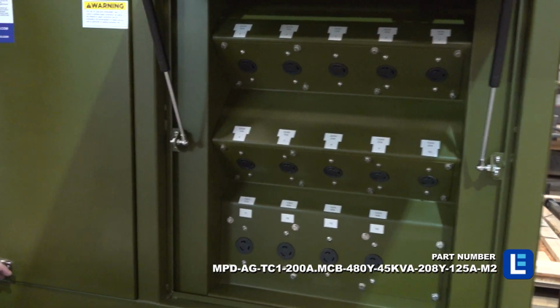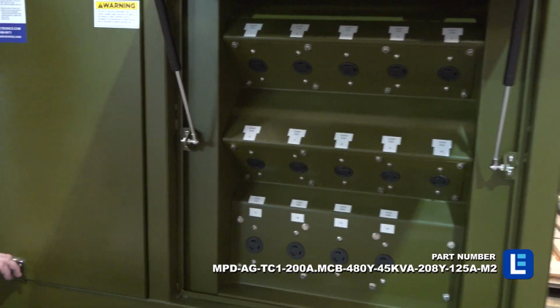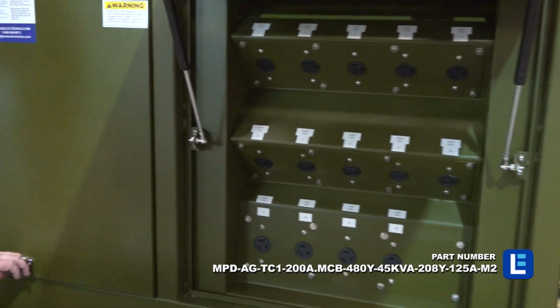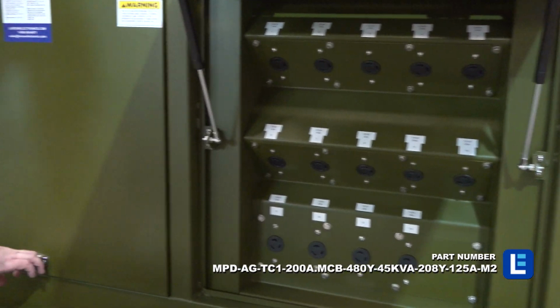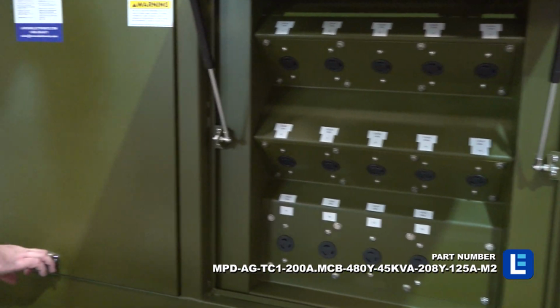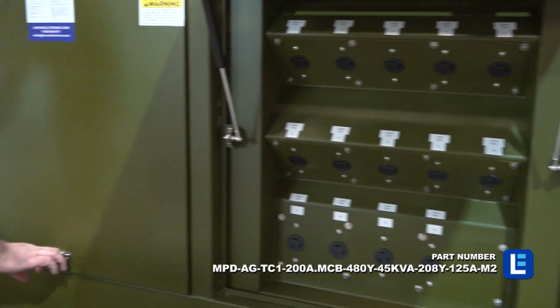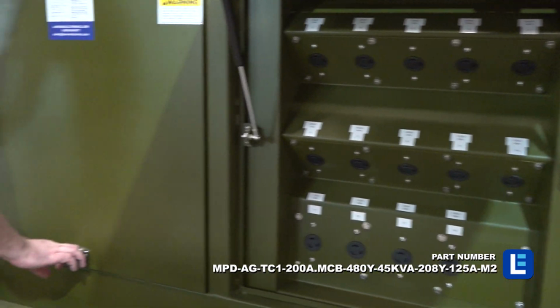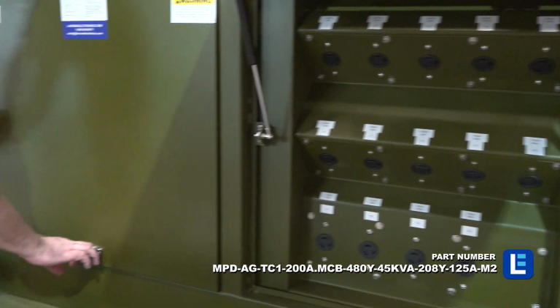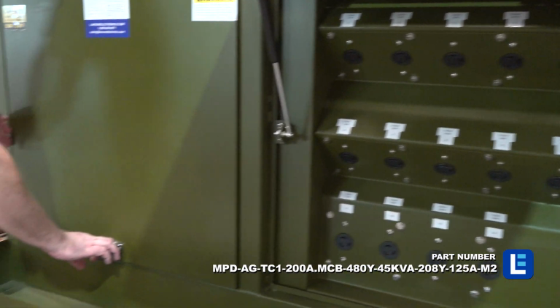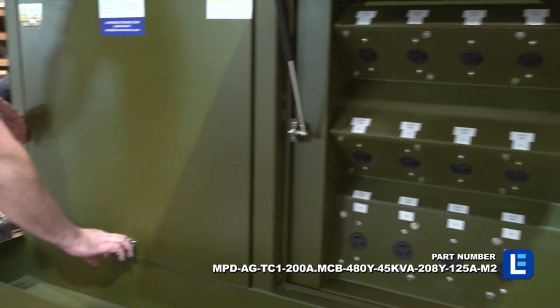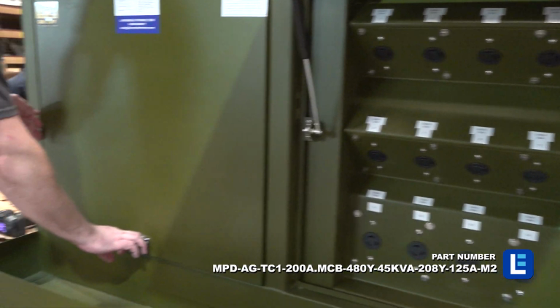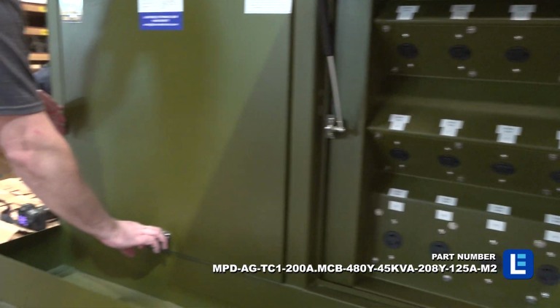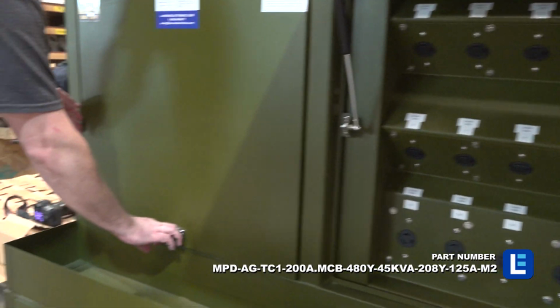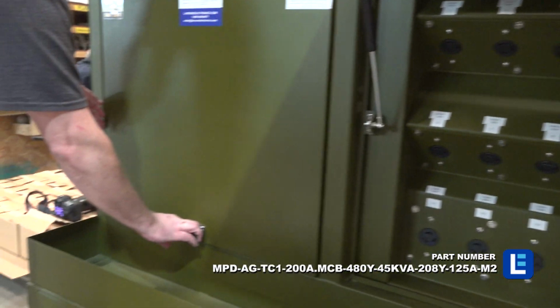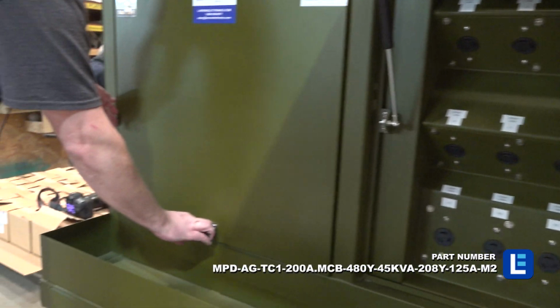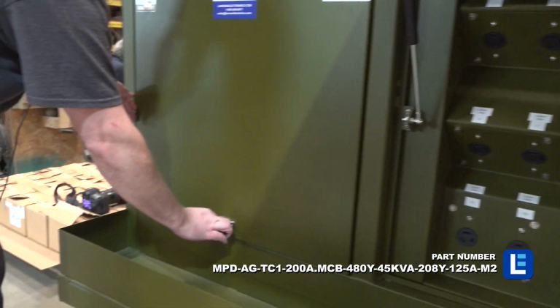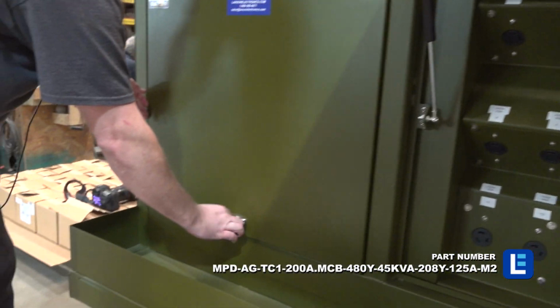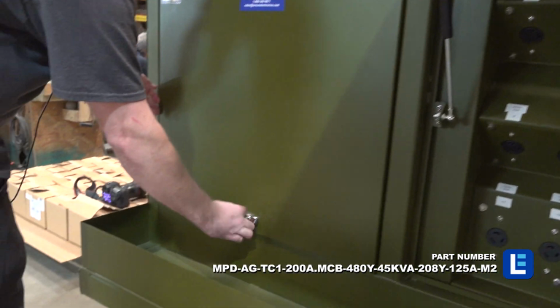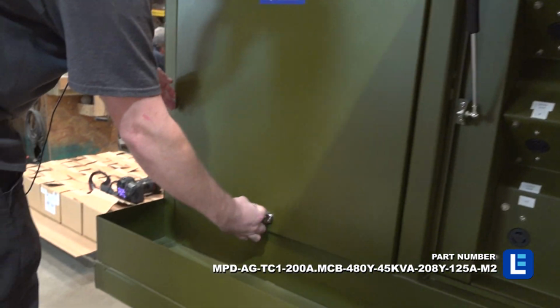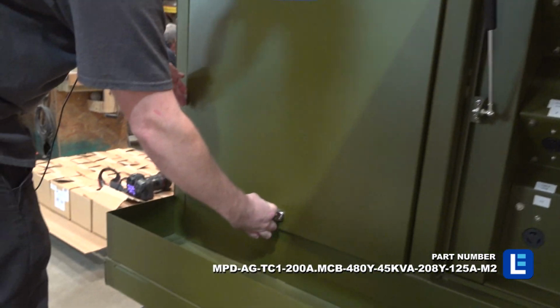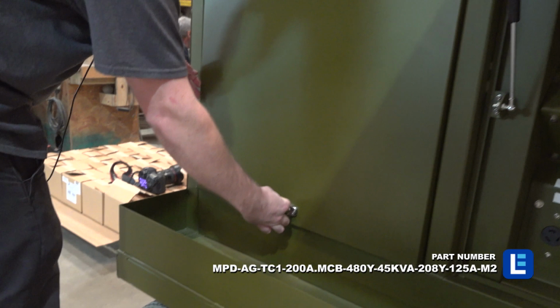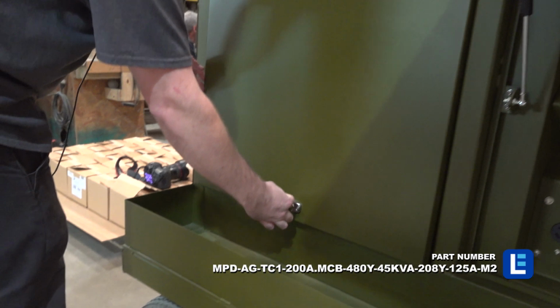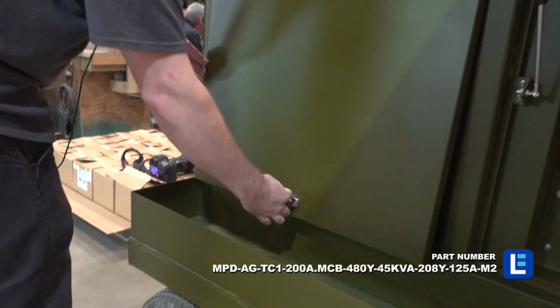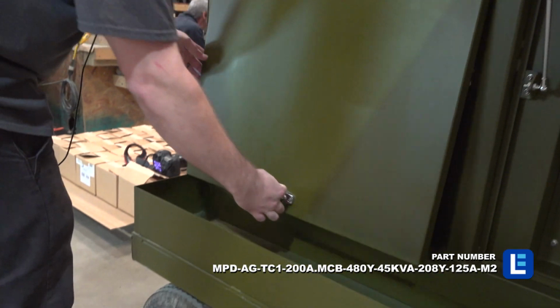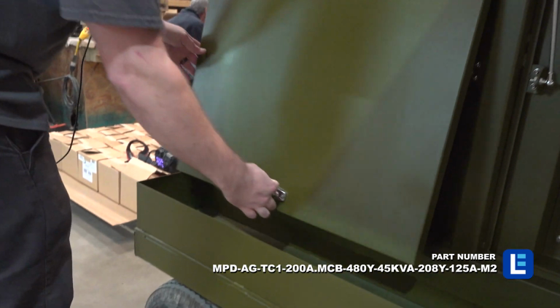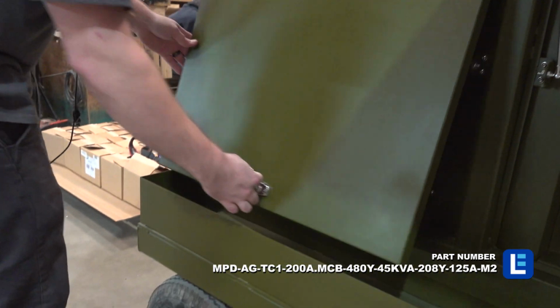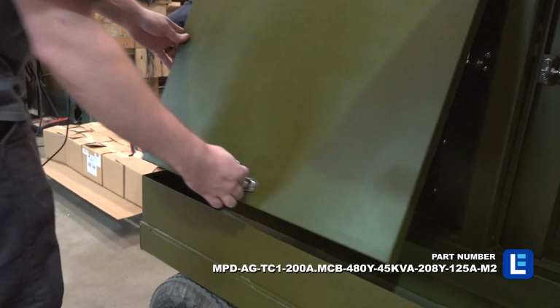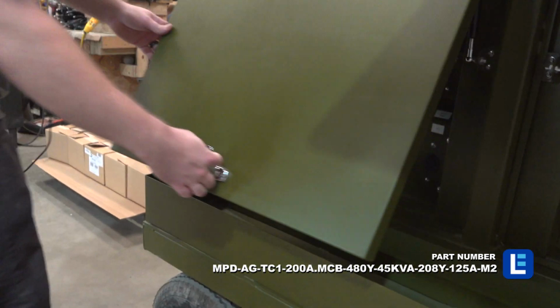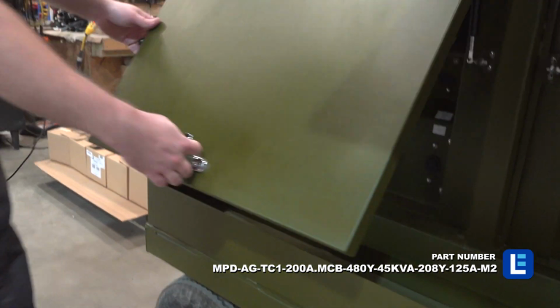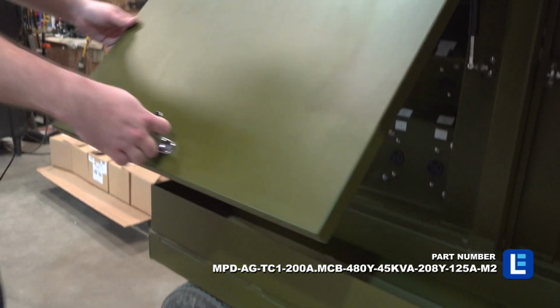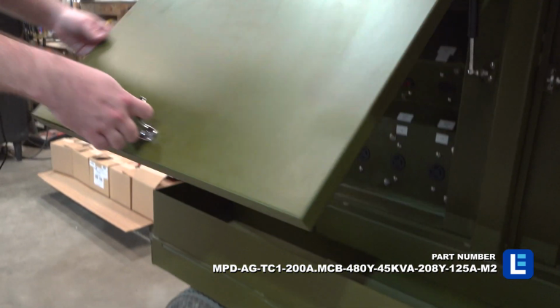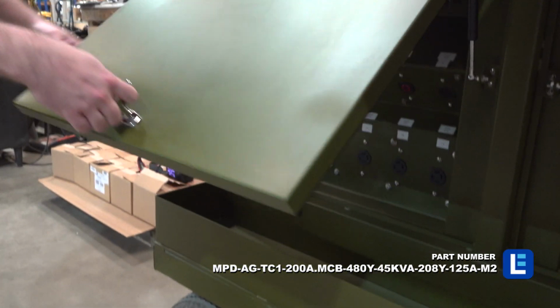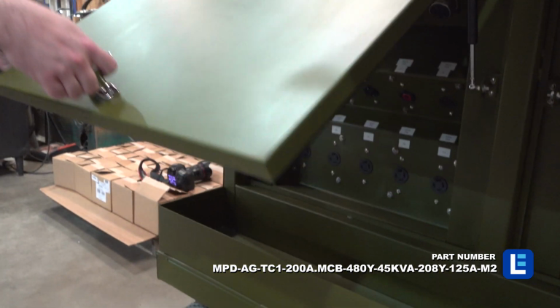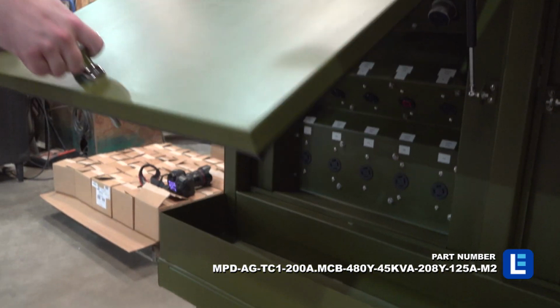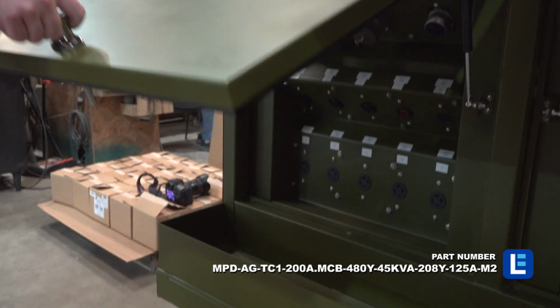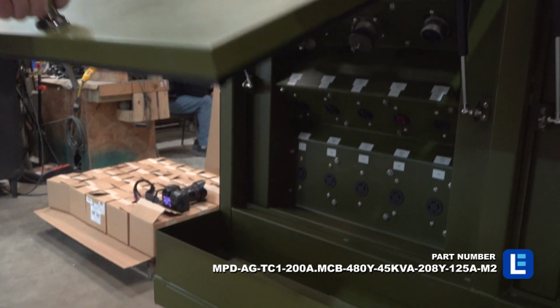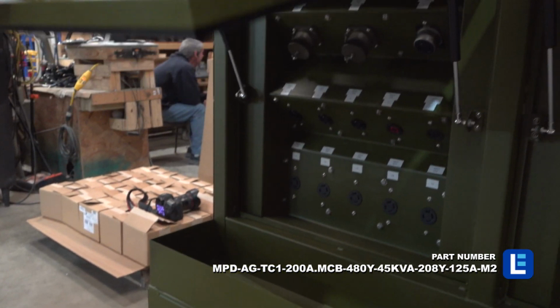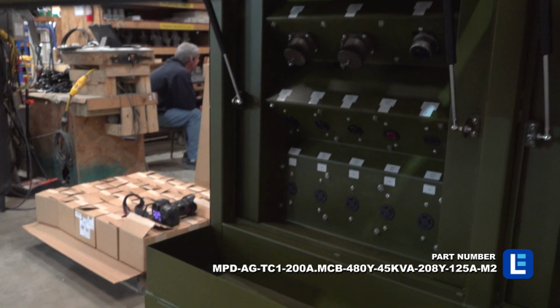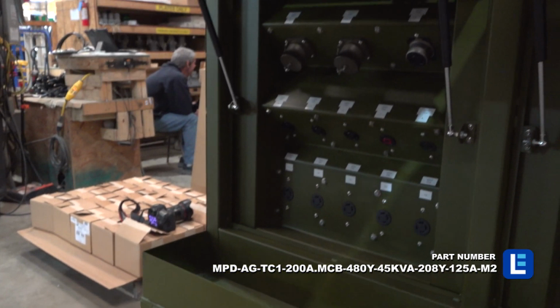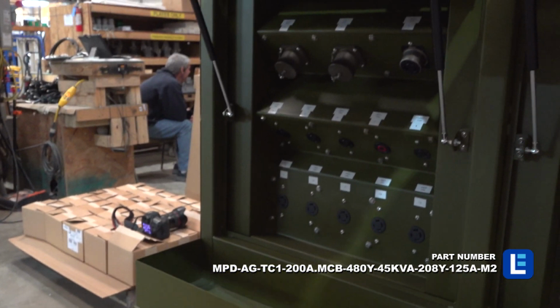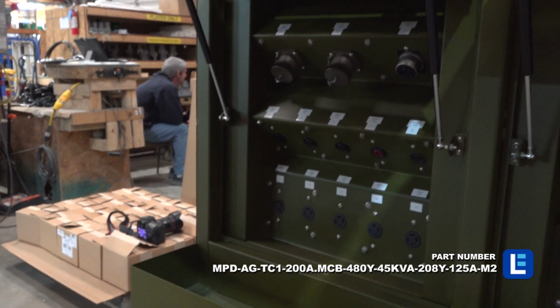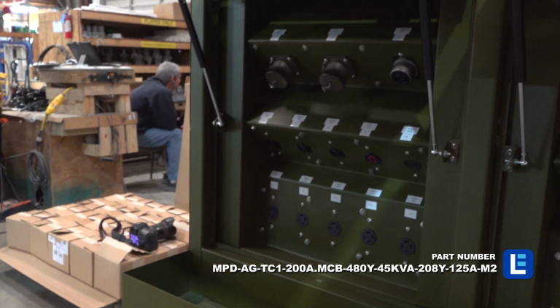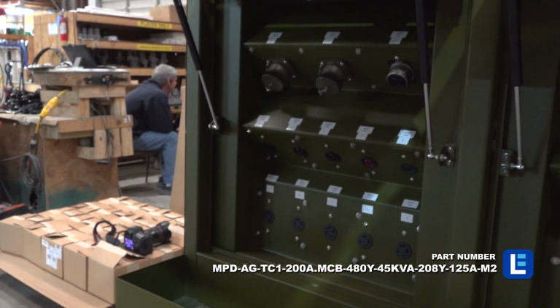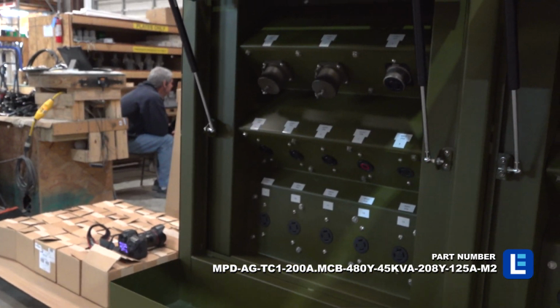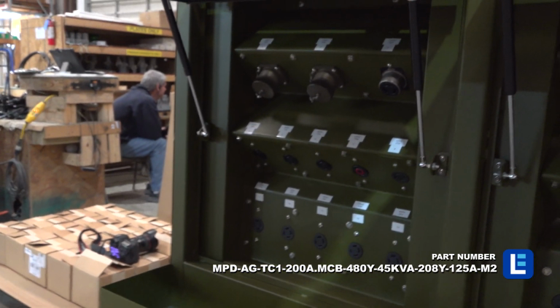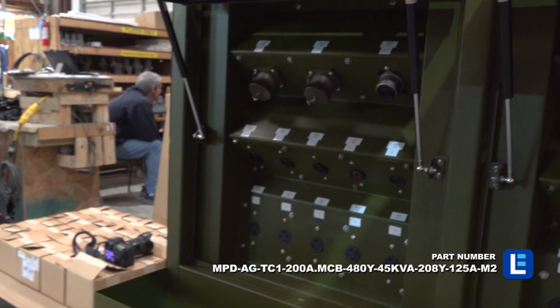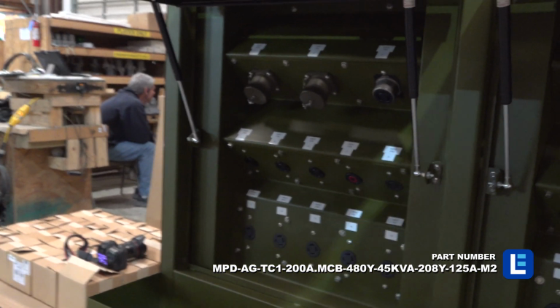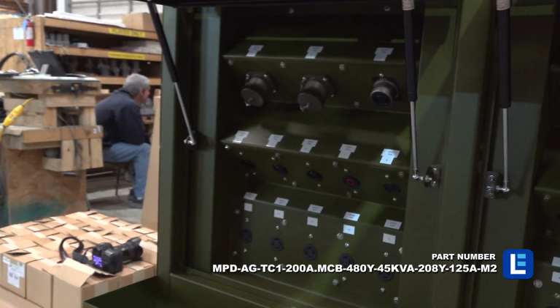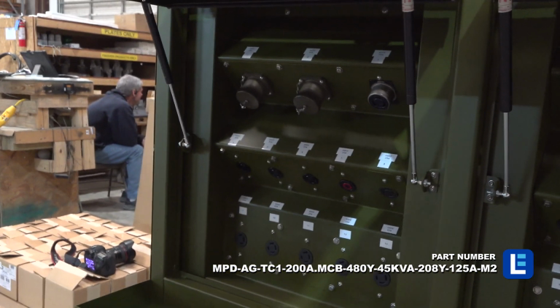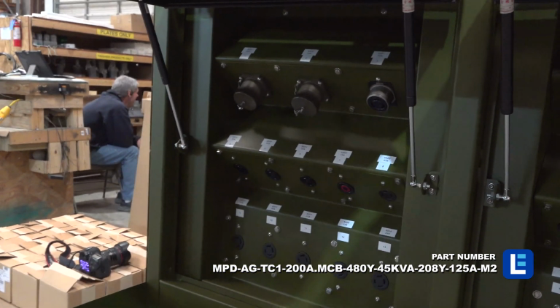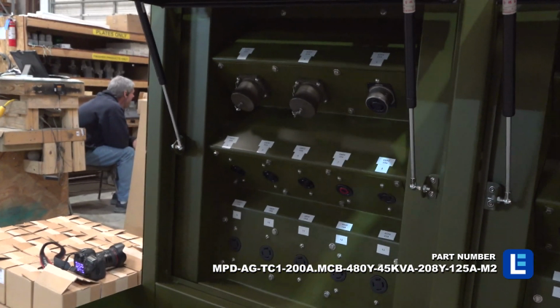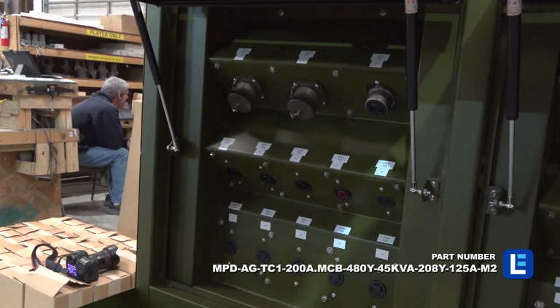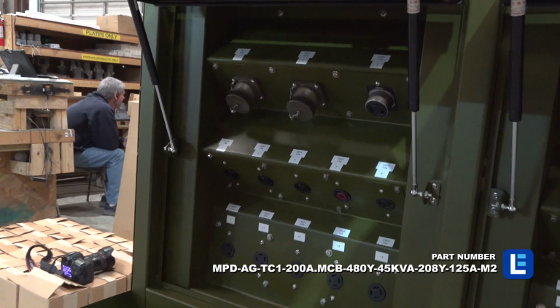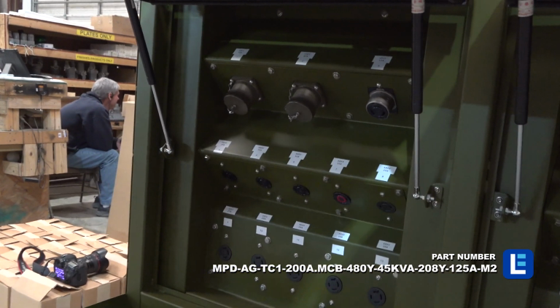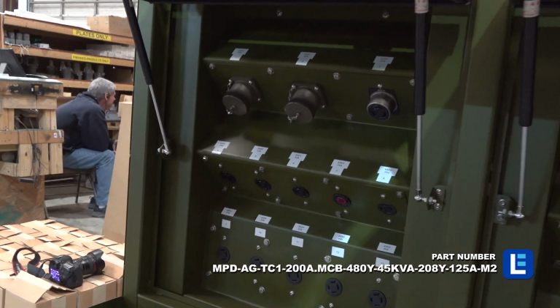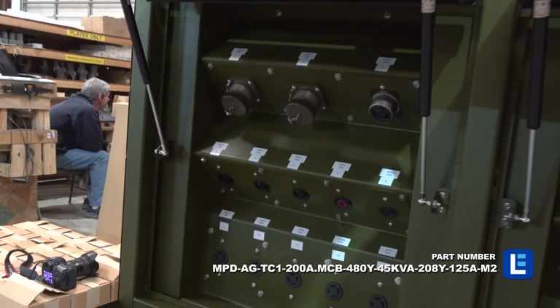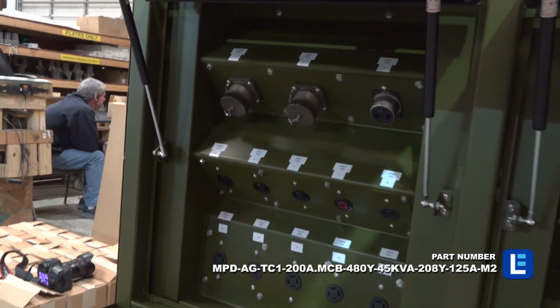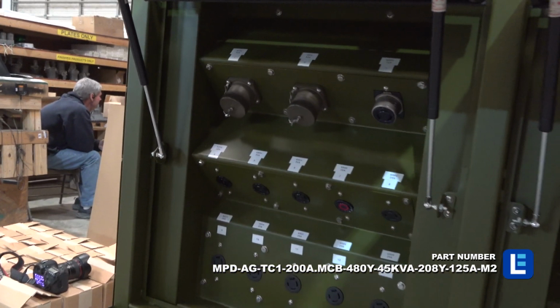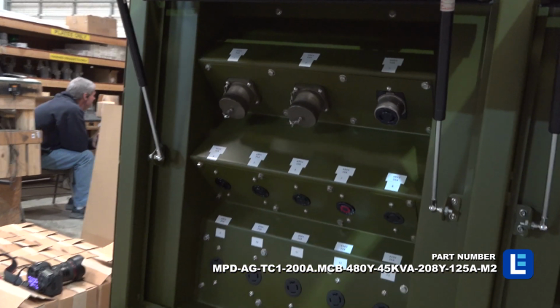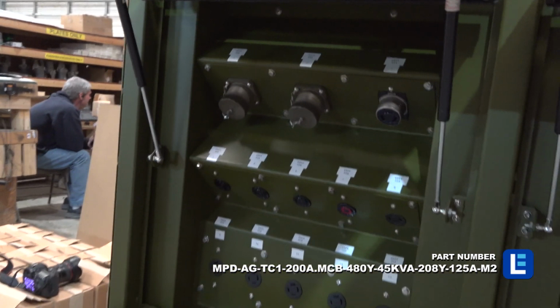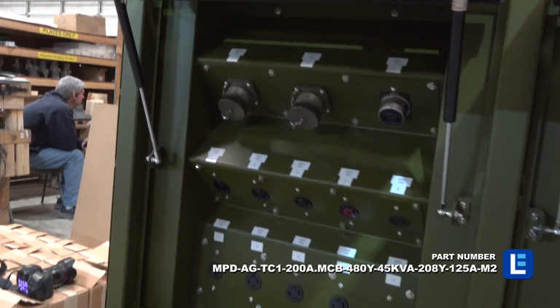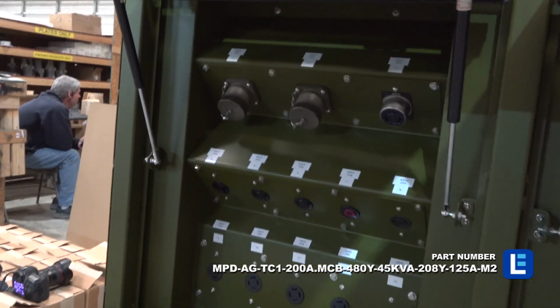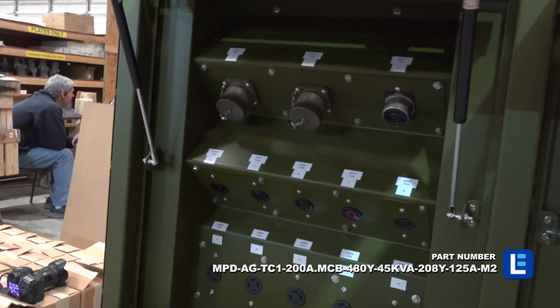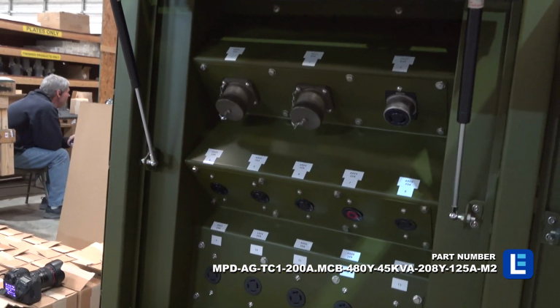Power components are accessible via hinged doors that swing upwards, which are suitable for use in tight spaces.